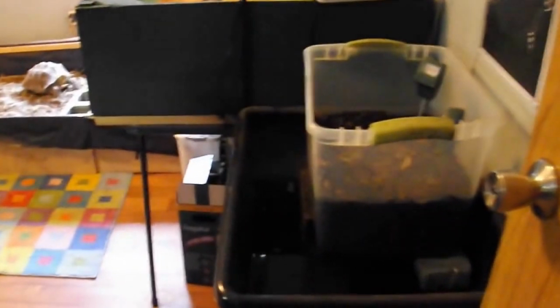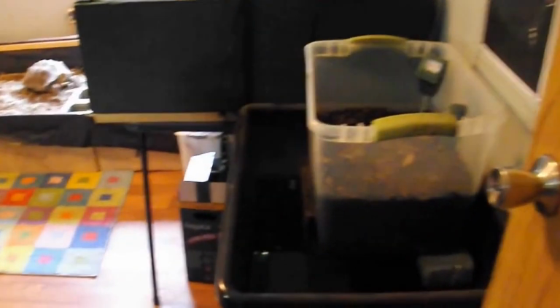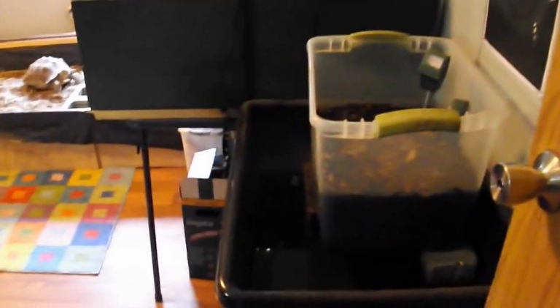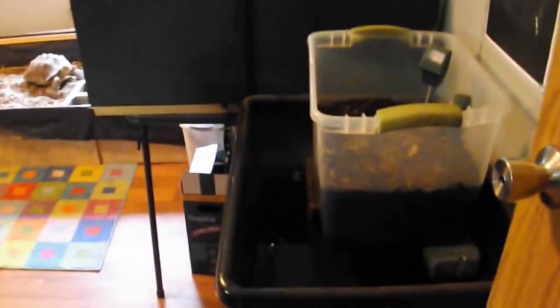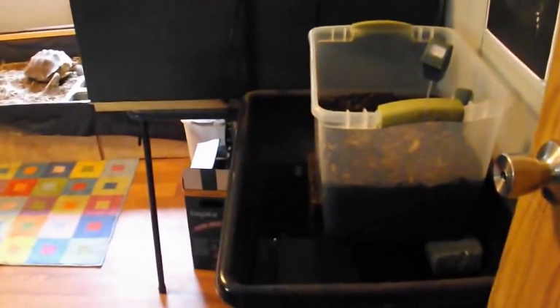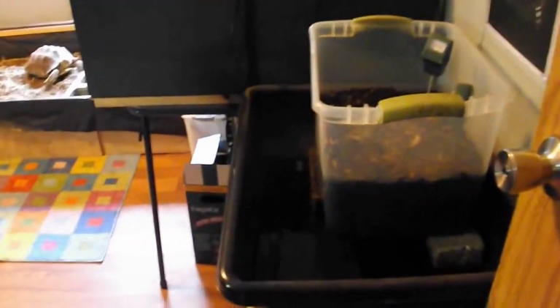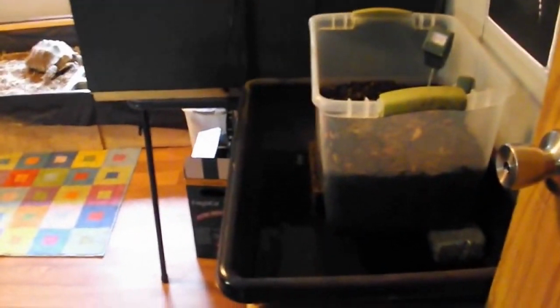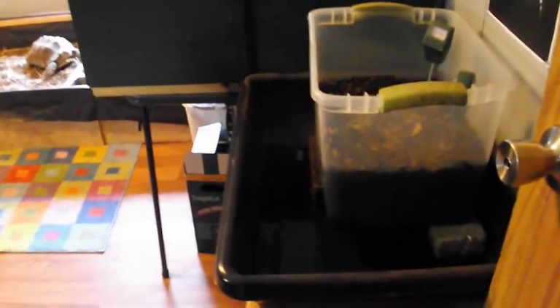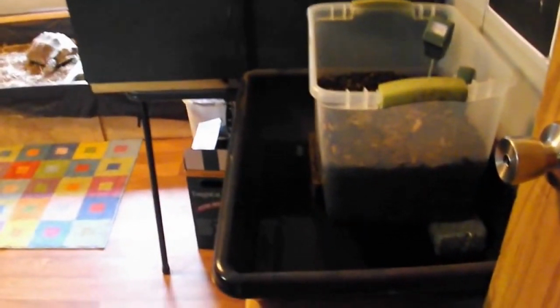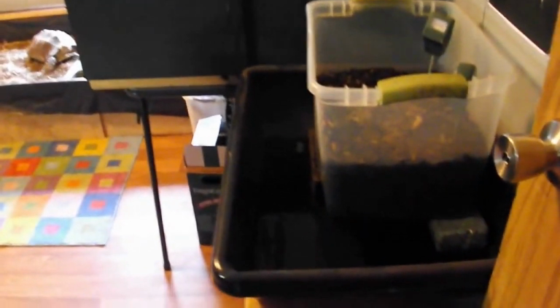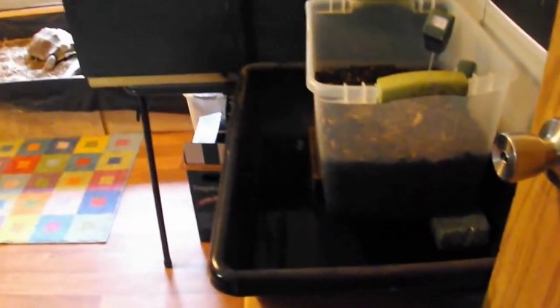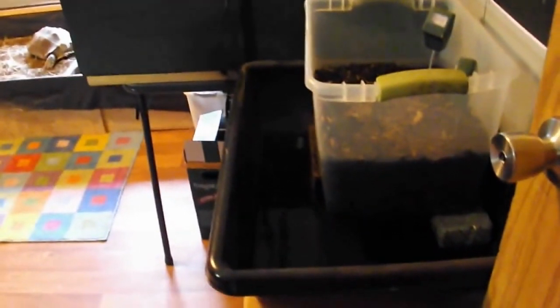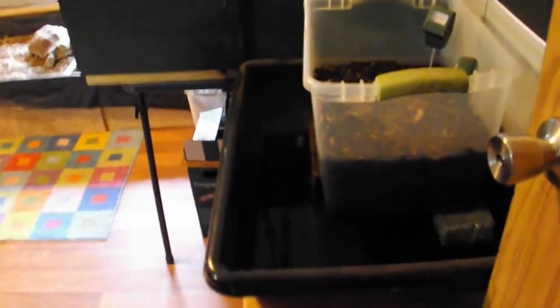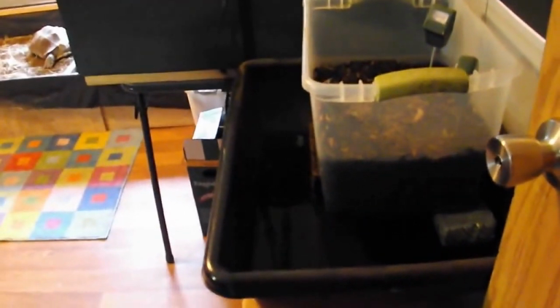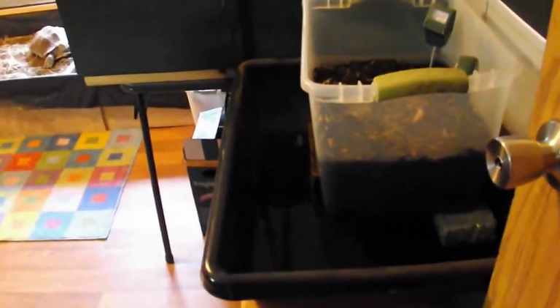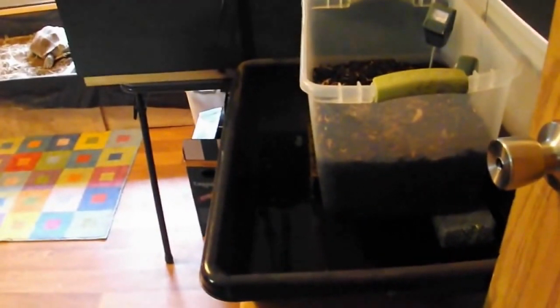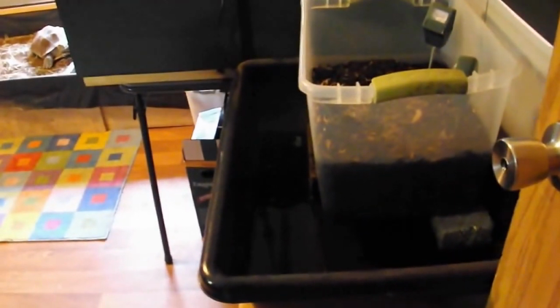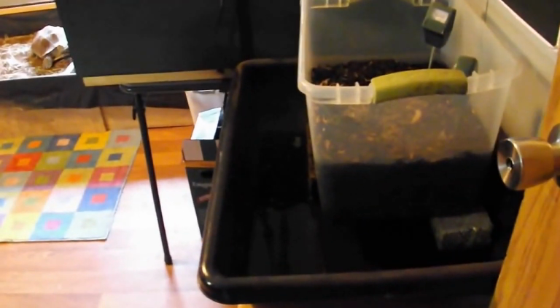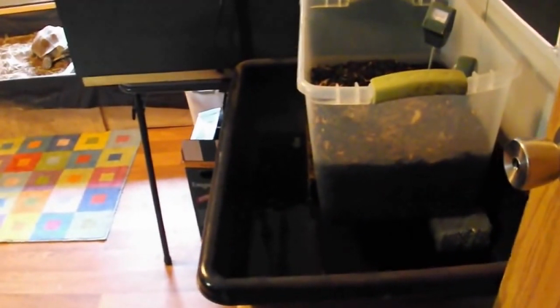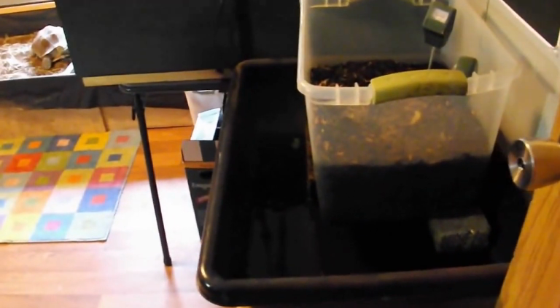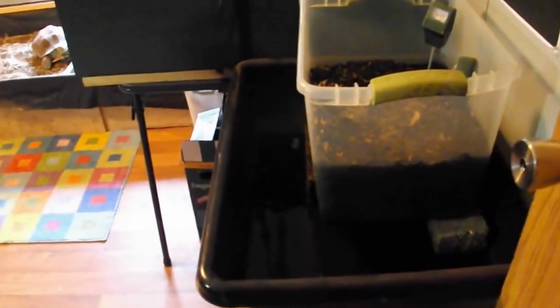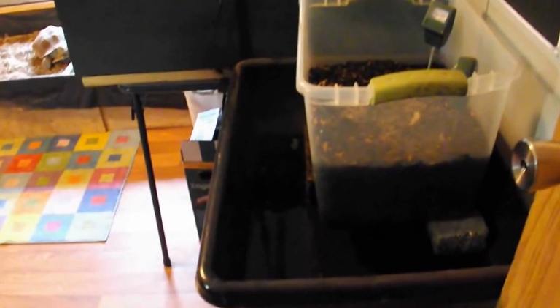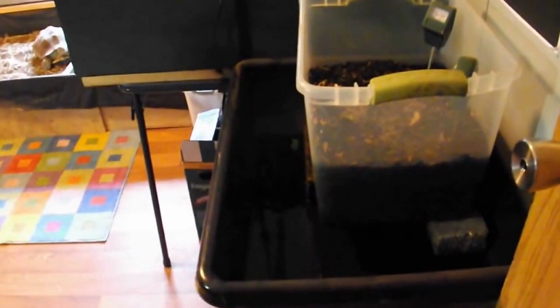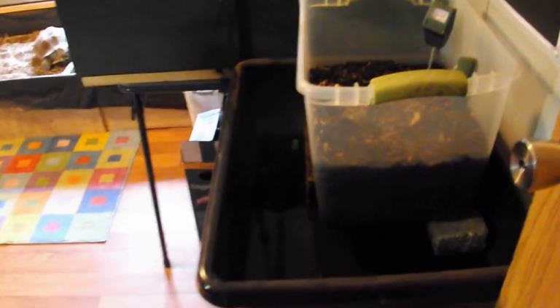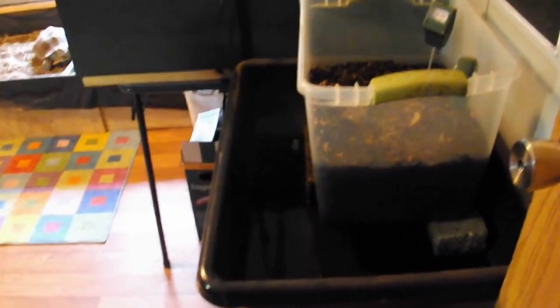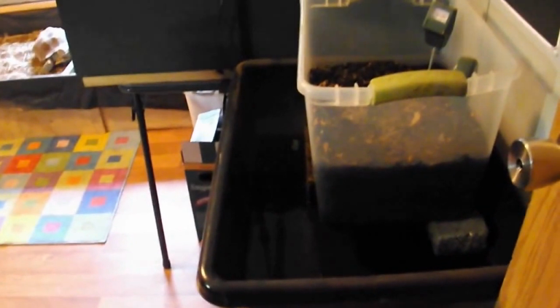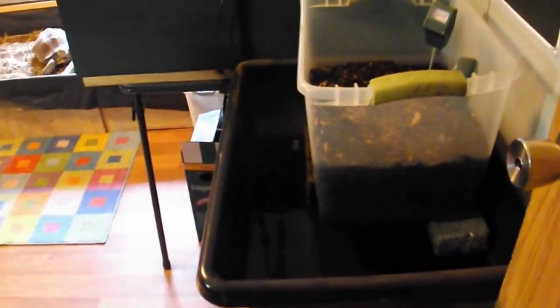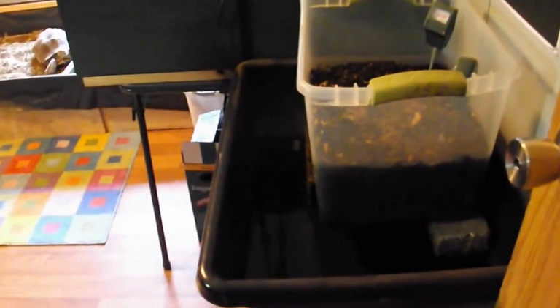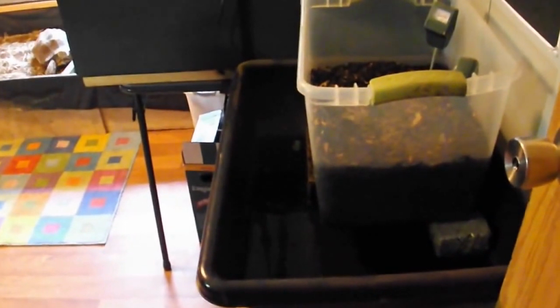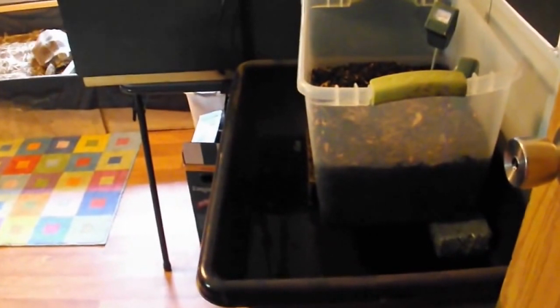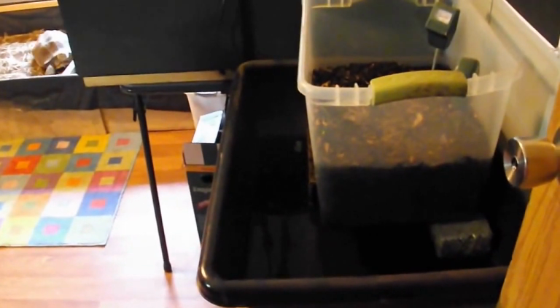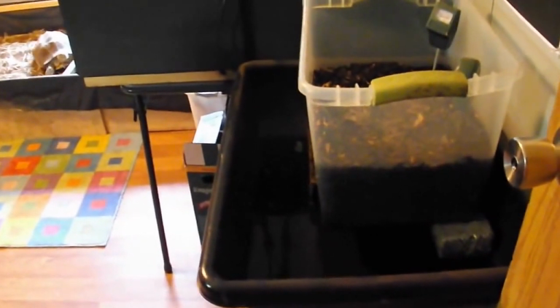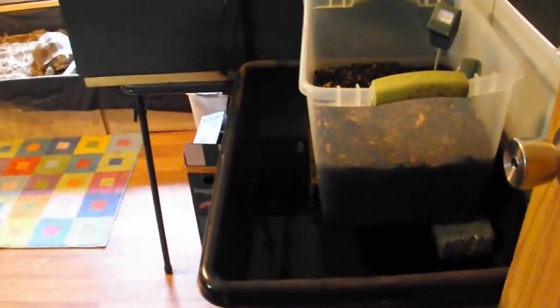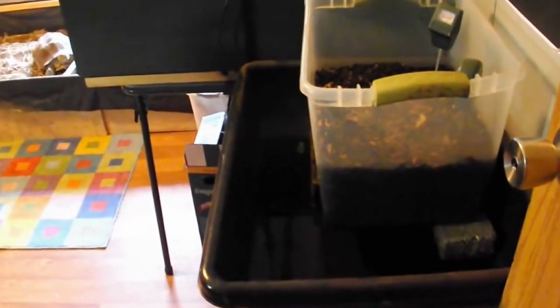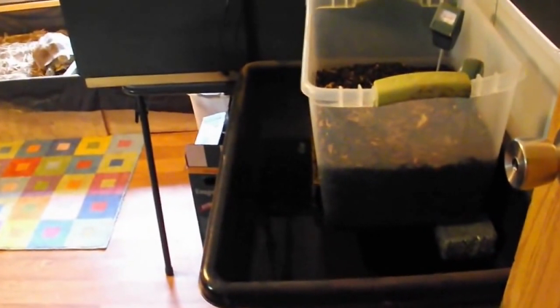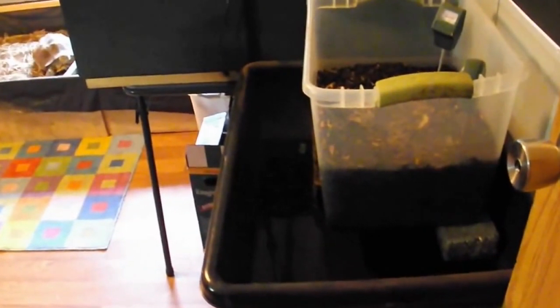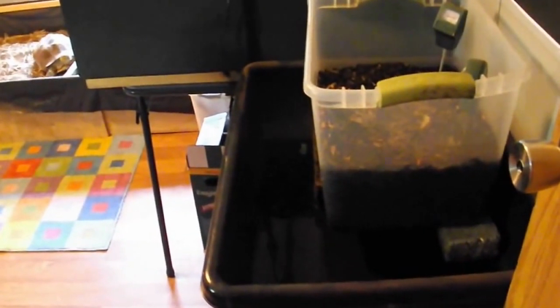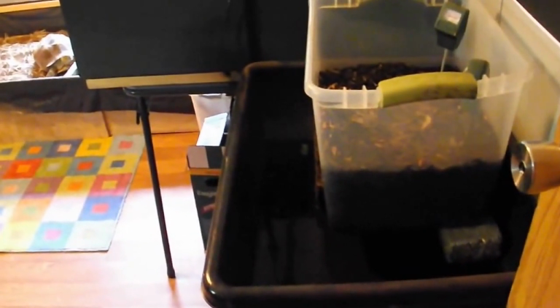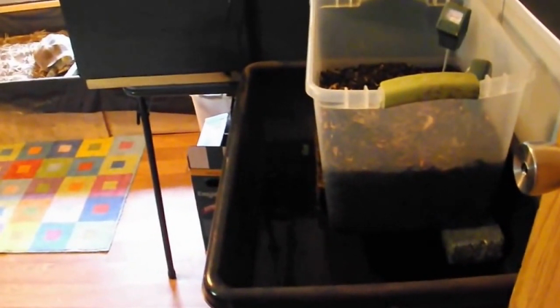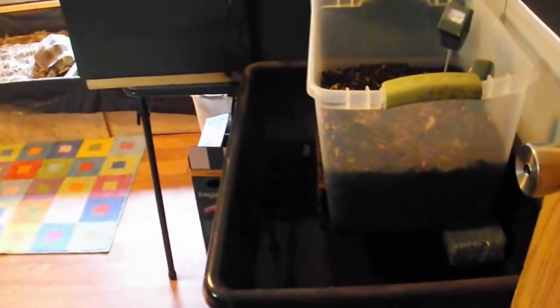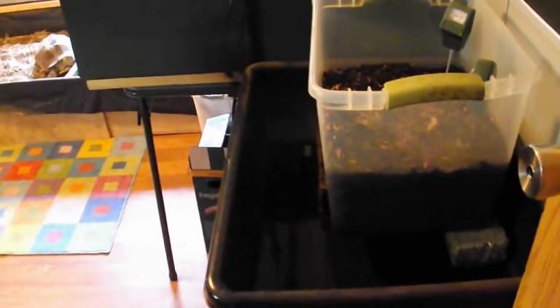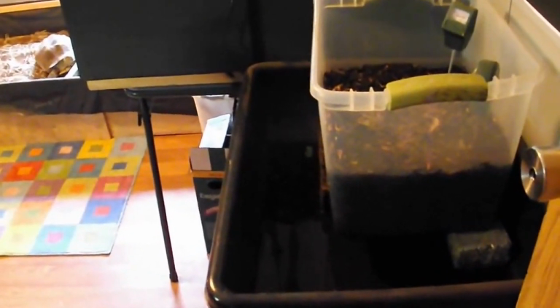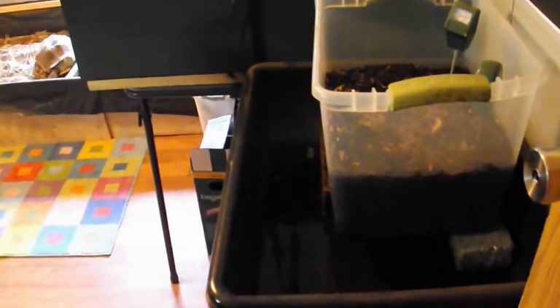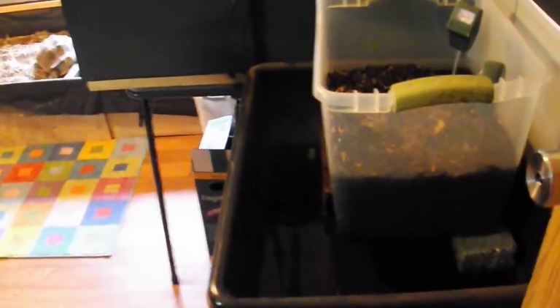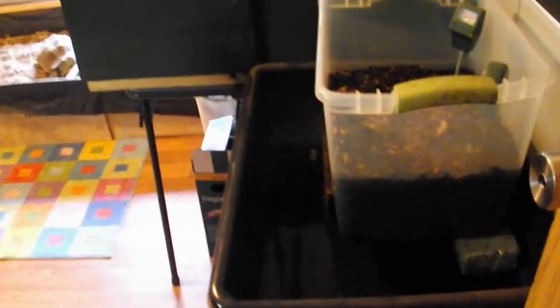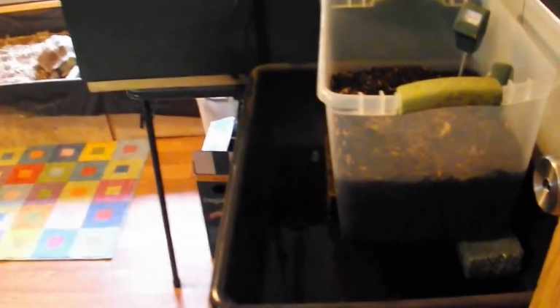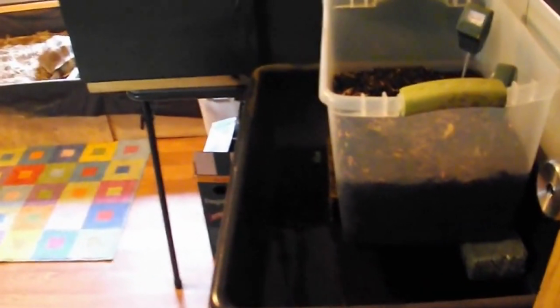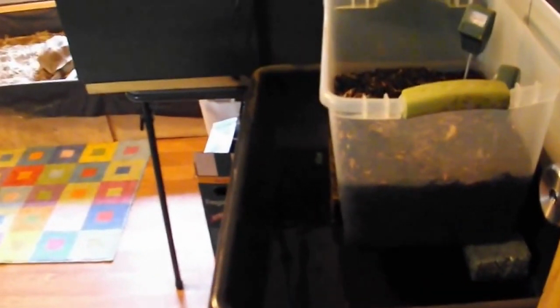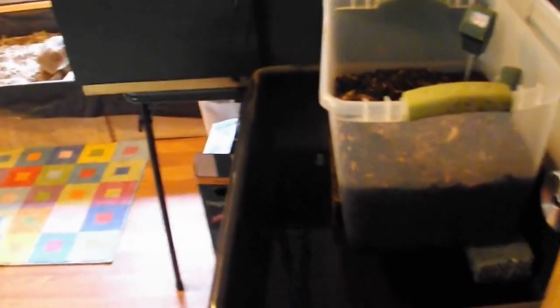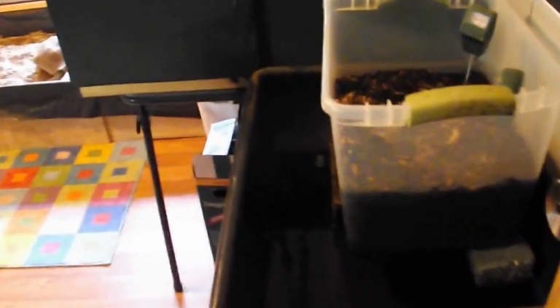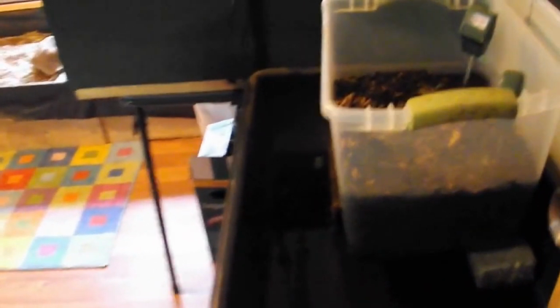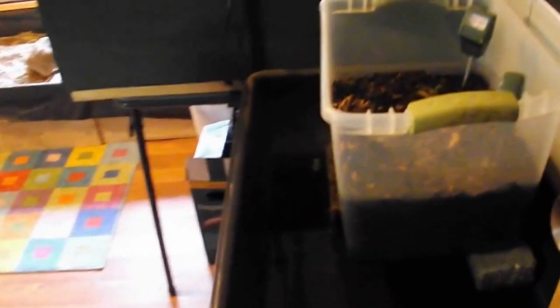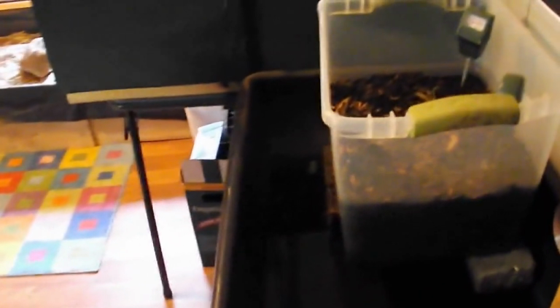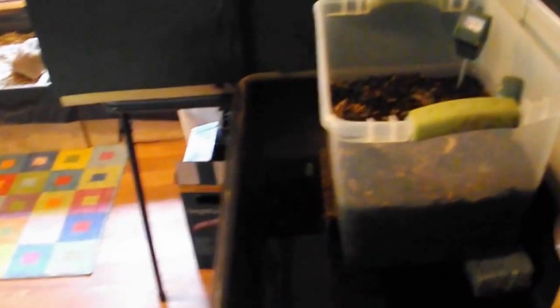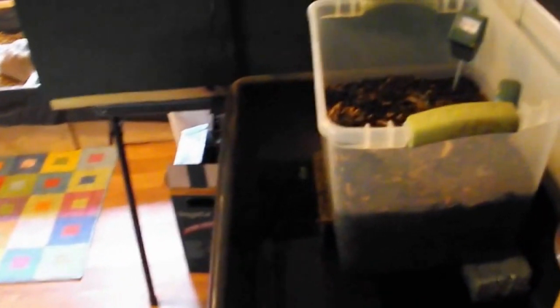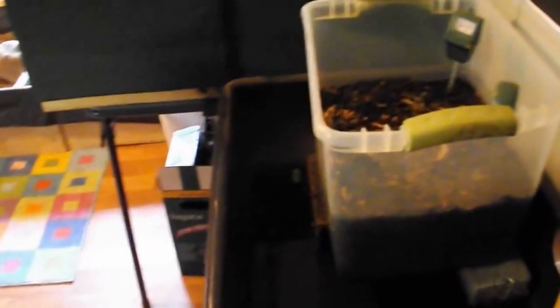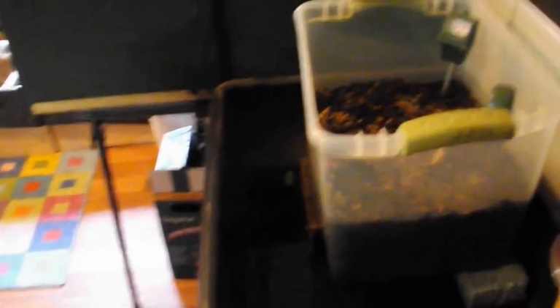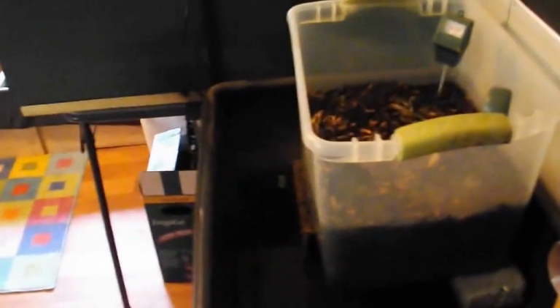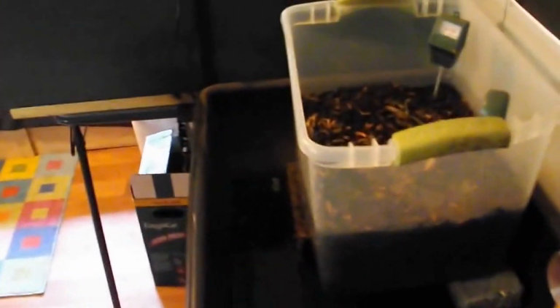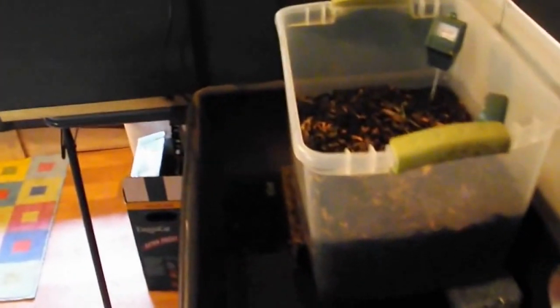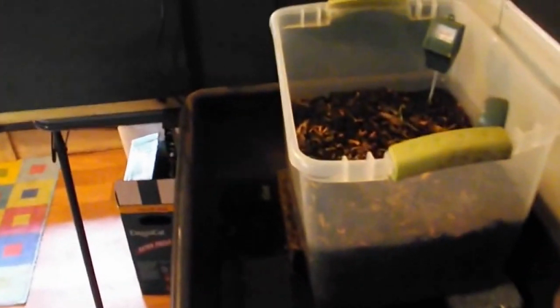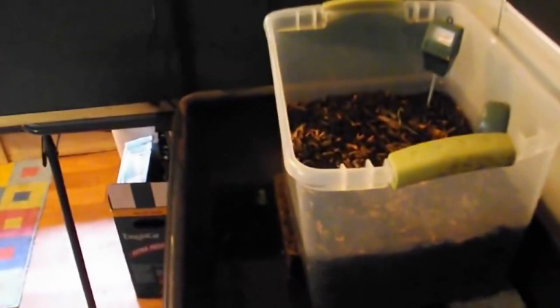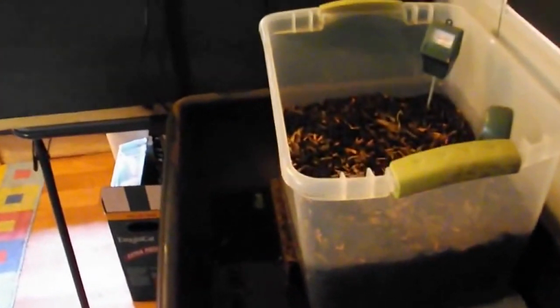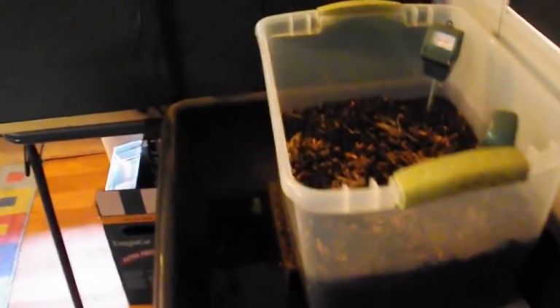We start off with a worm bin here. I raise red wigglers for some of the meat eaters.